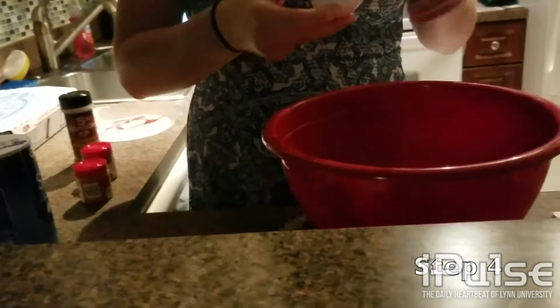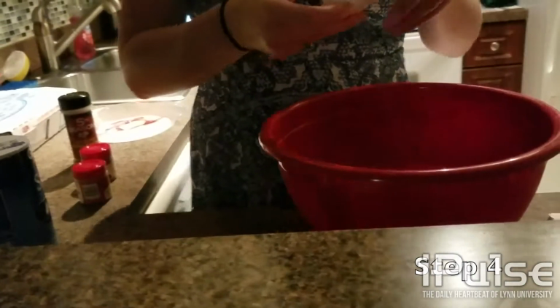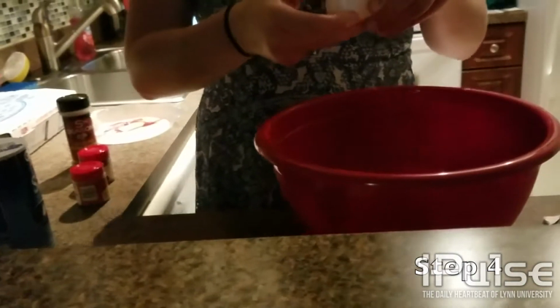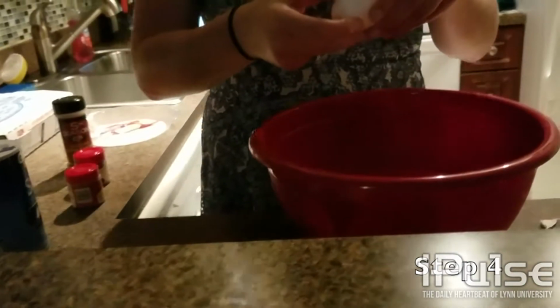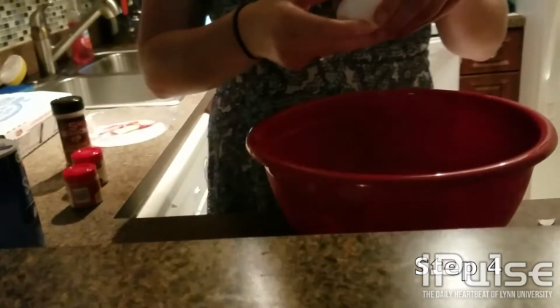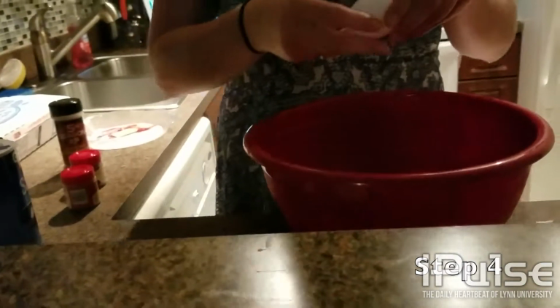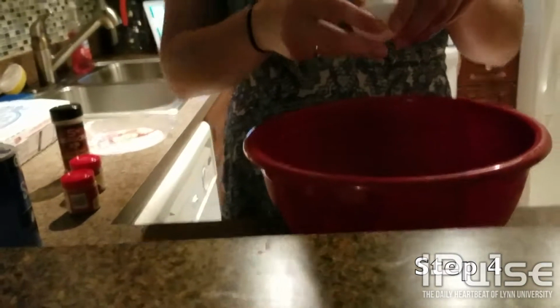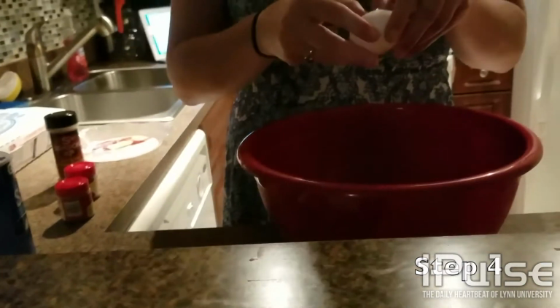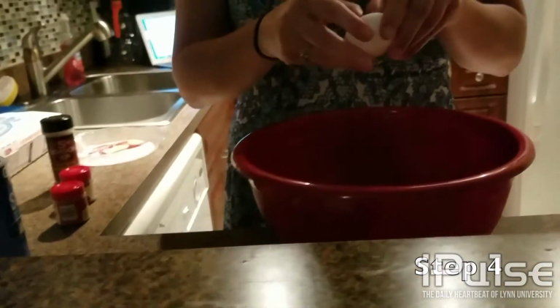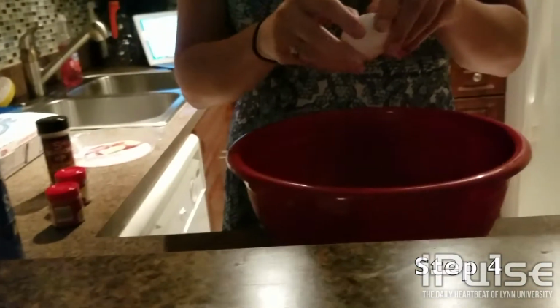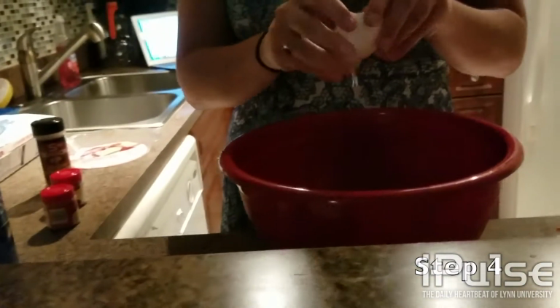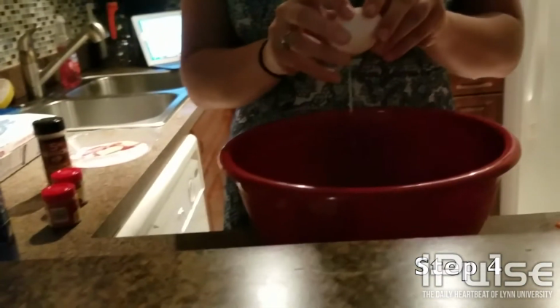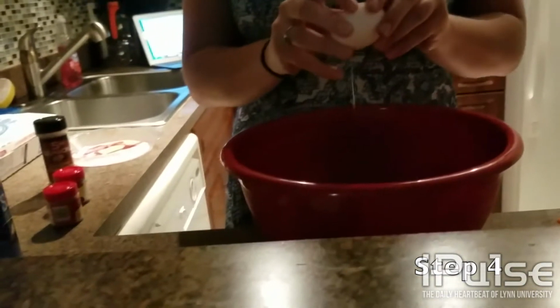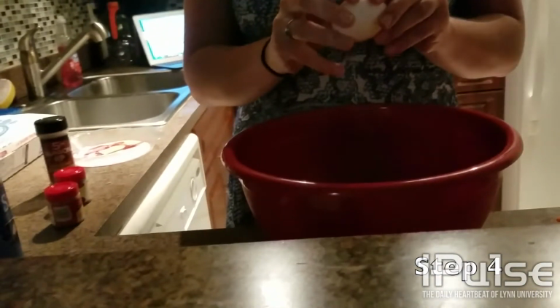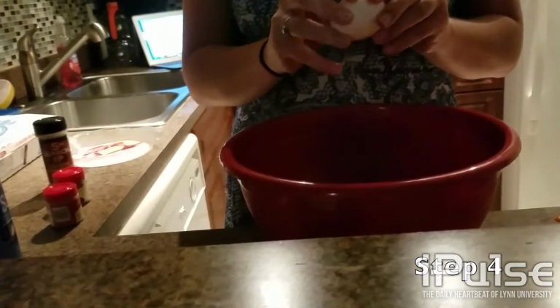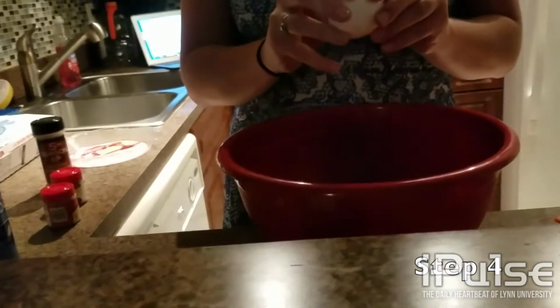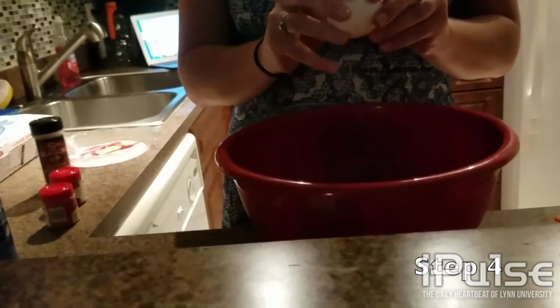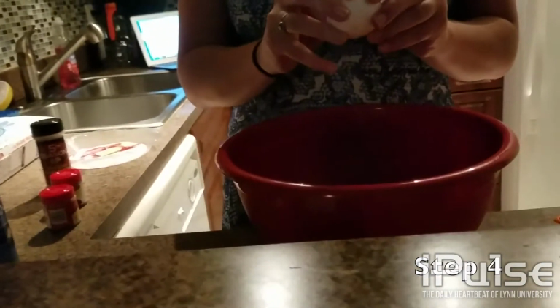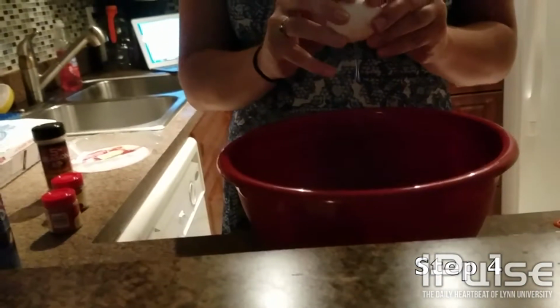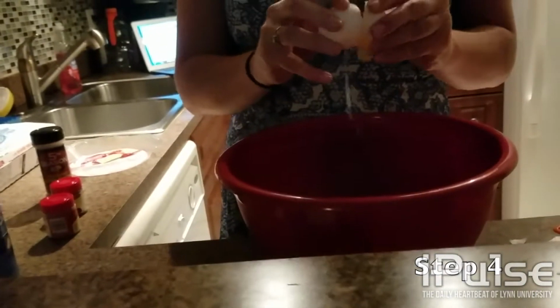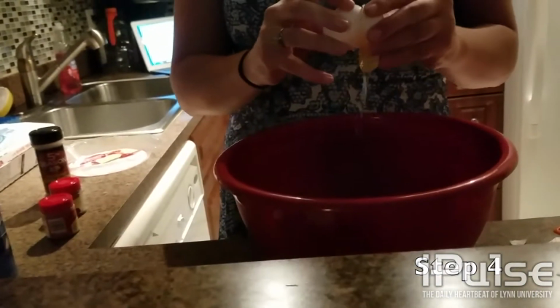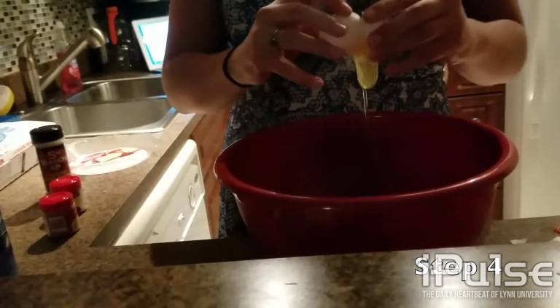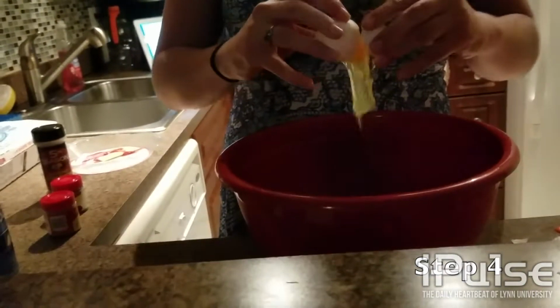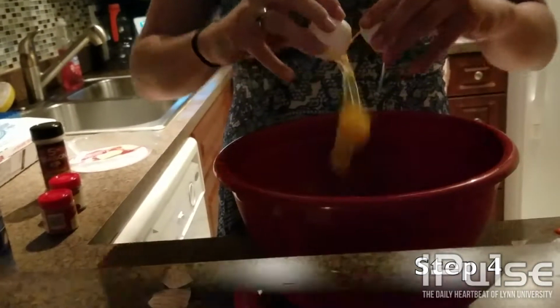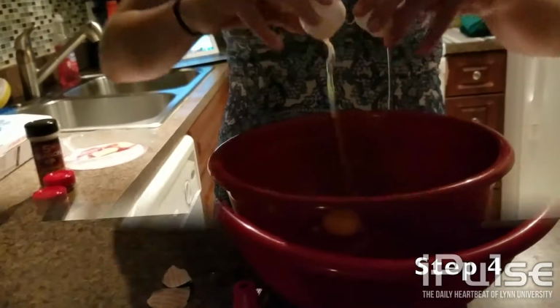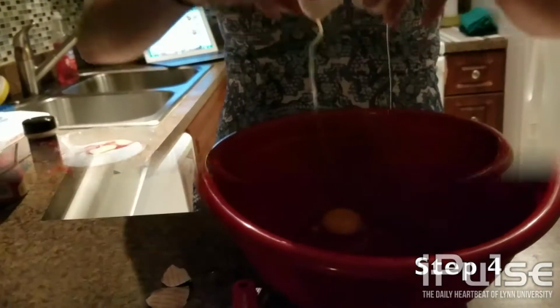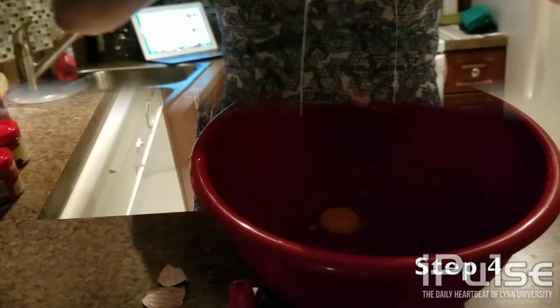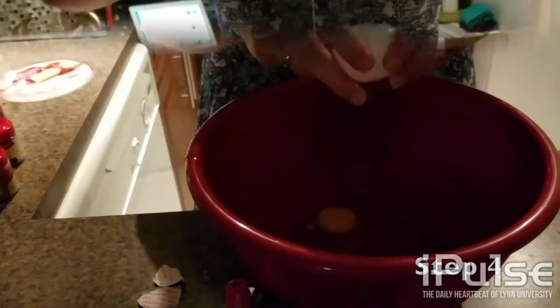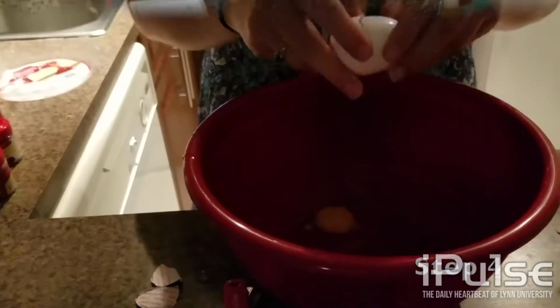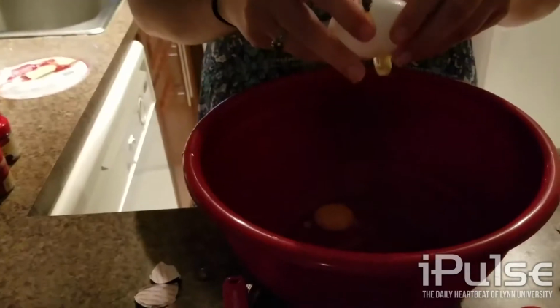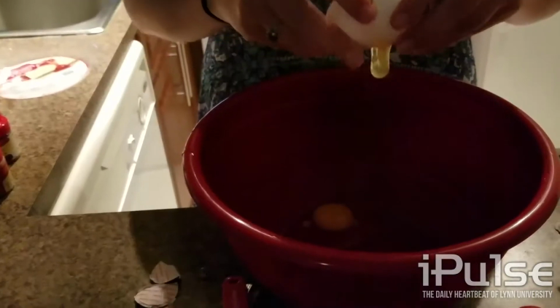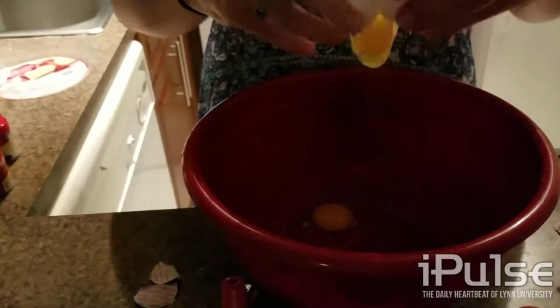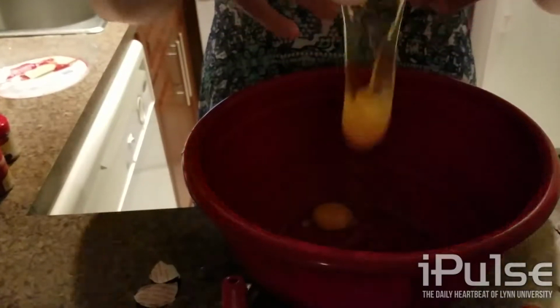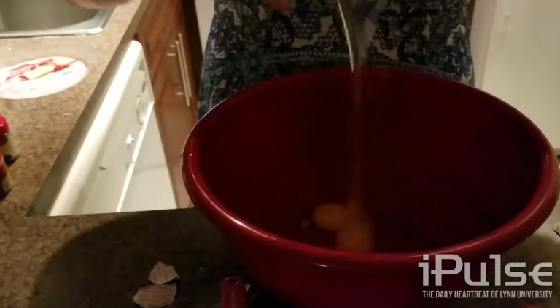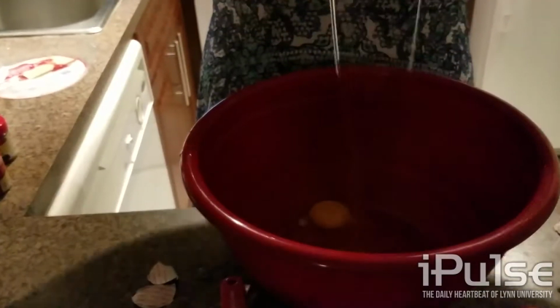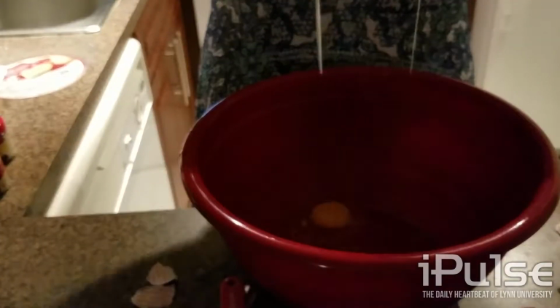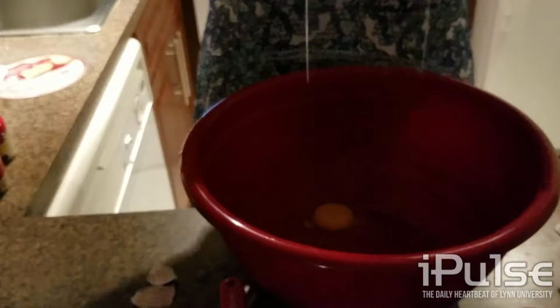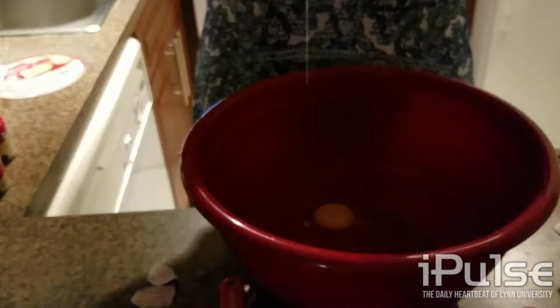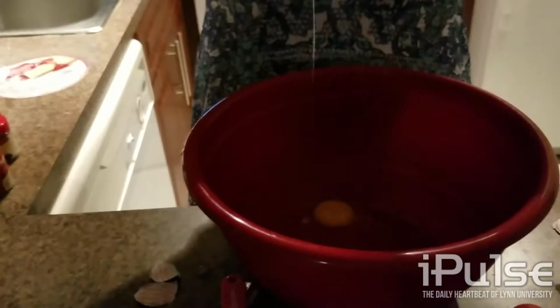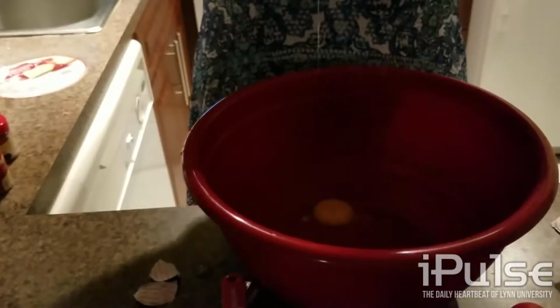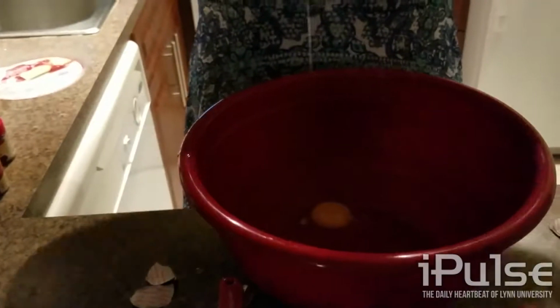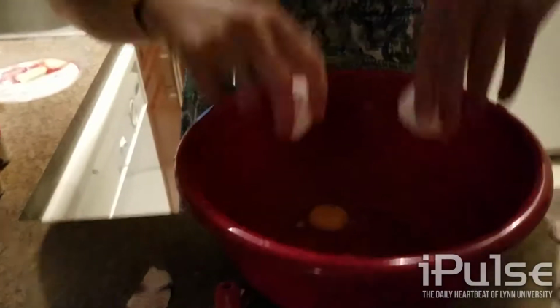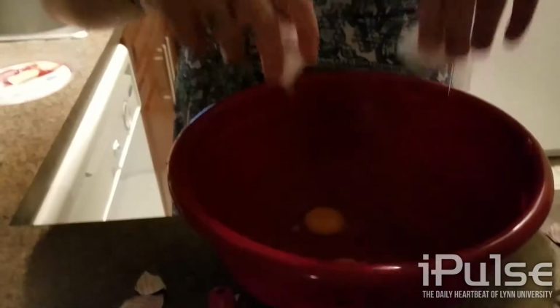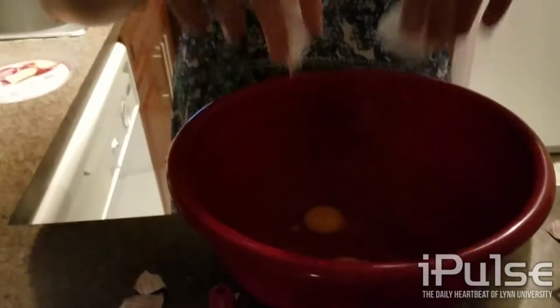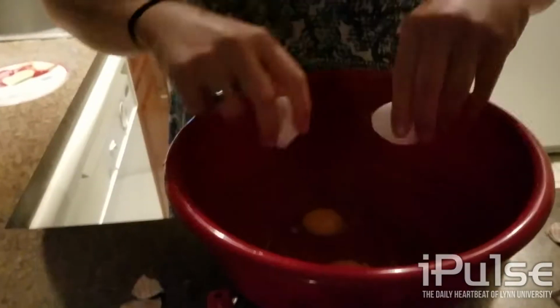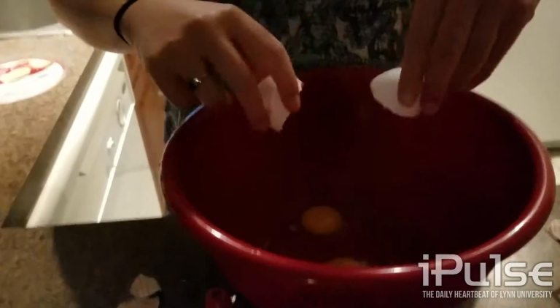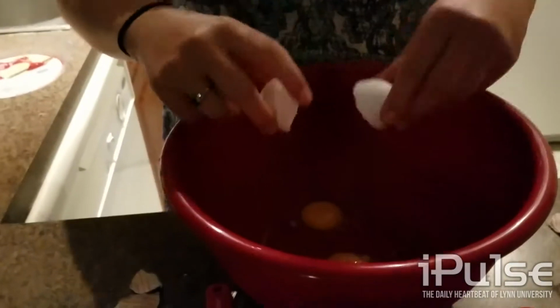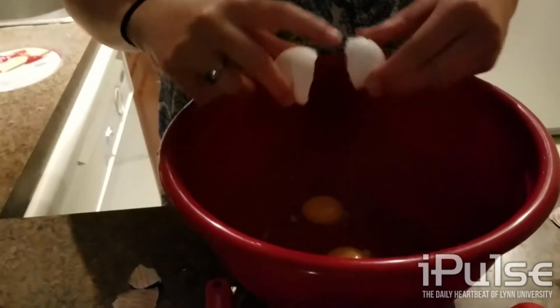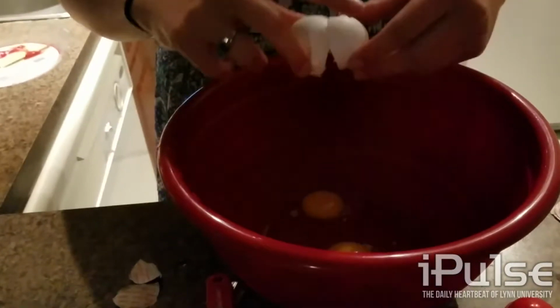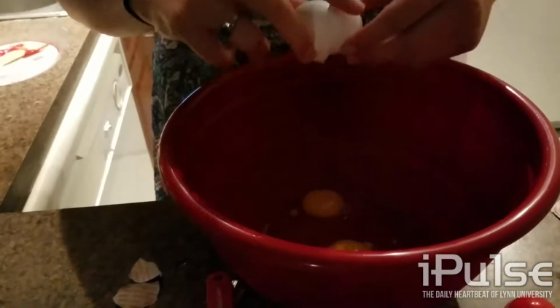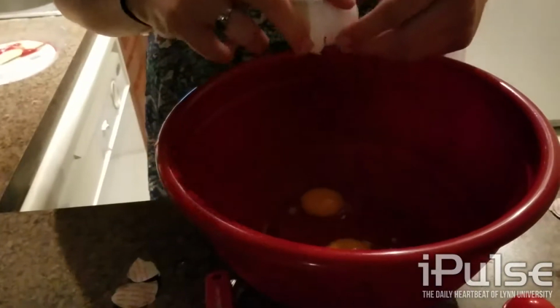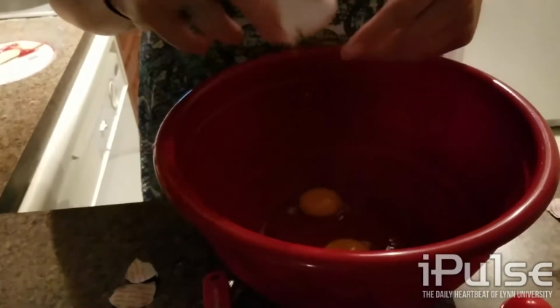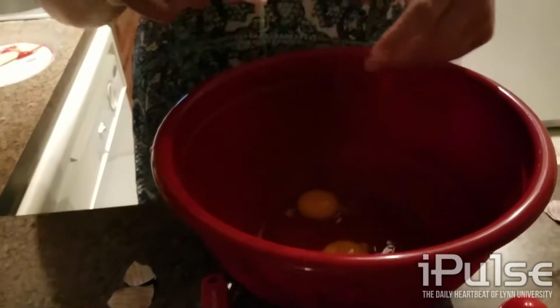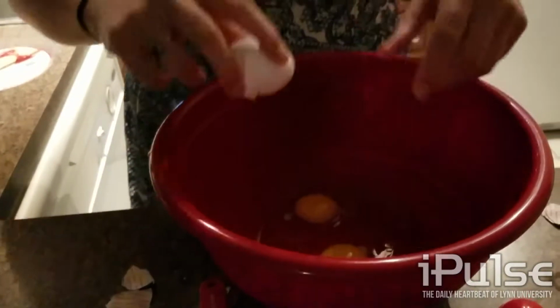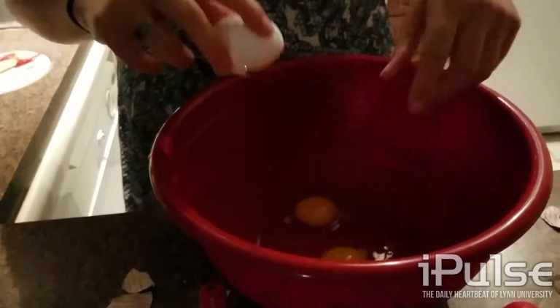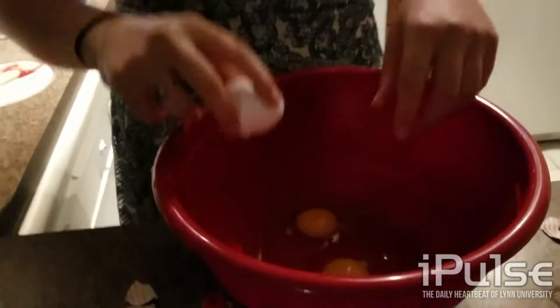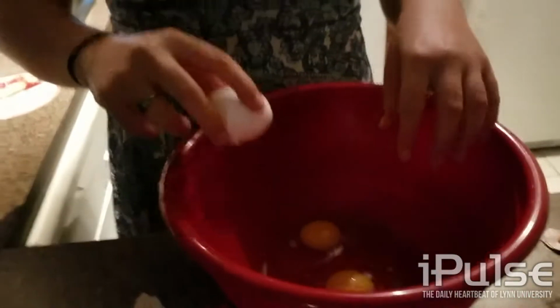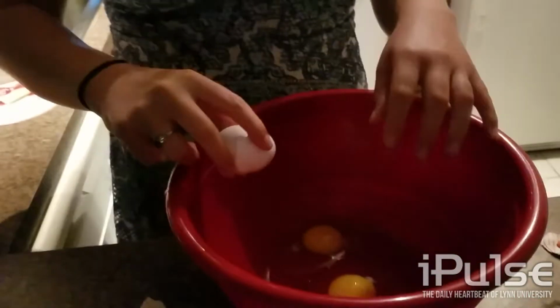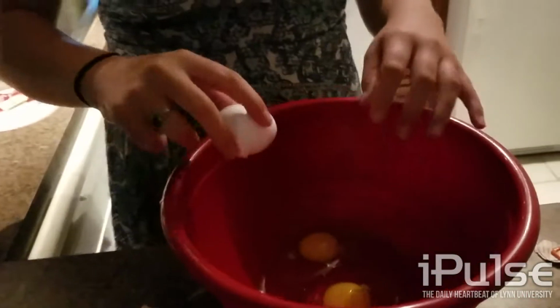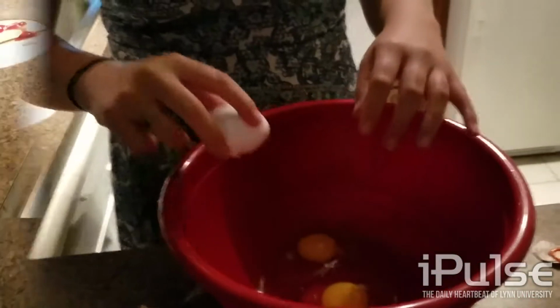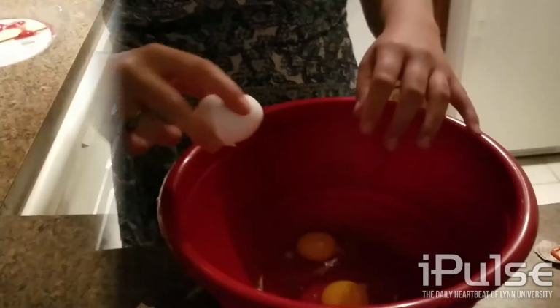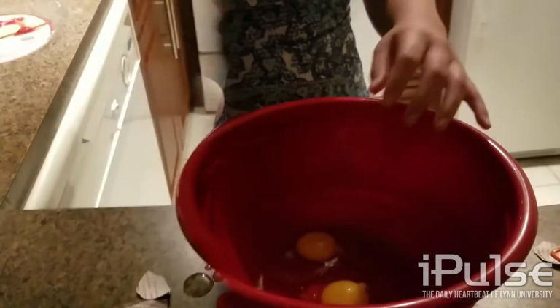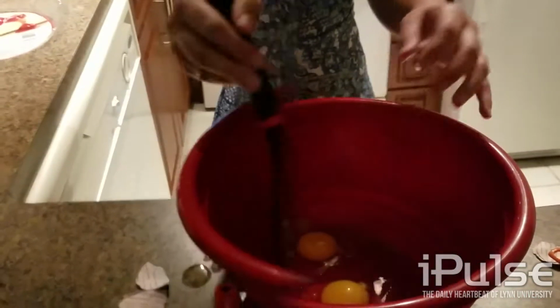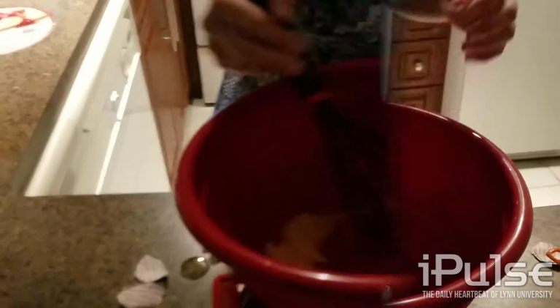Crack two eggs in a larger bowl and beat.